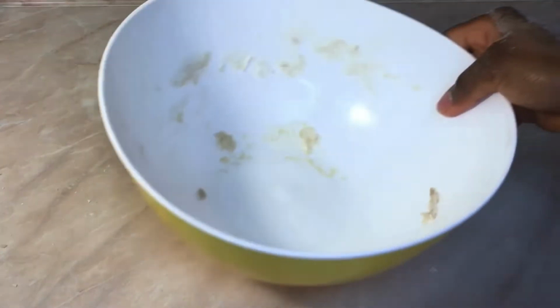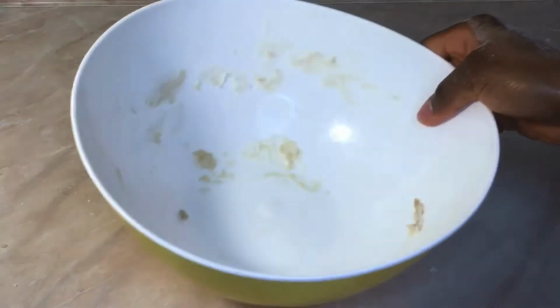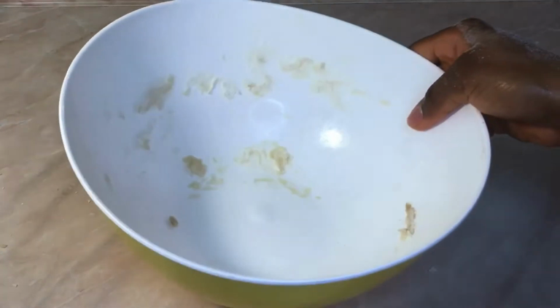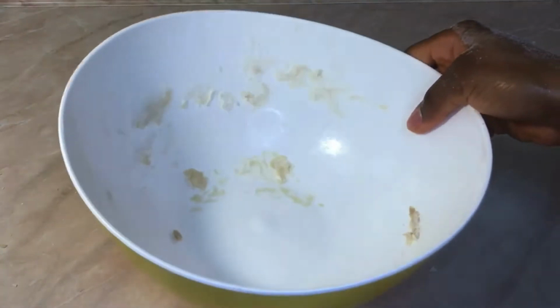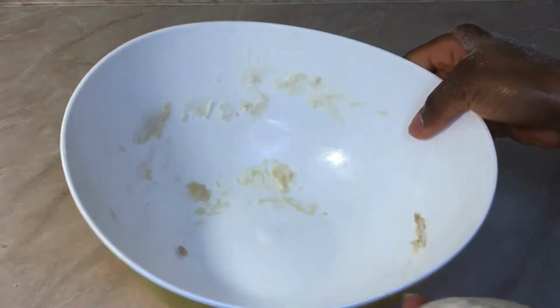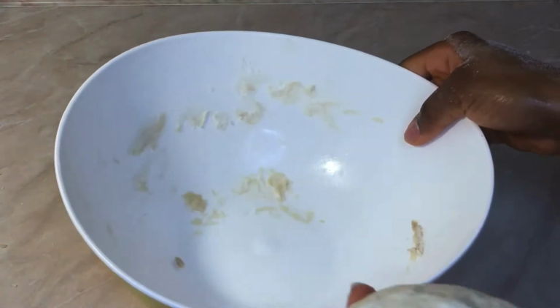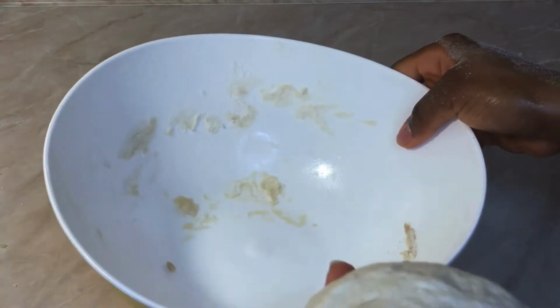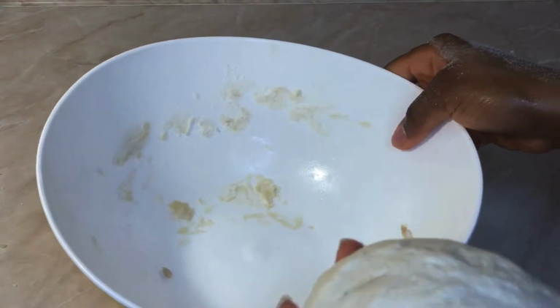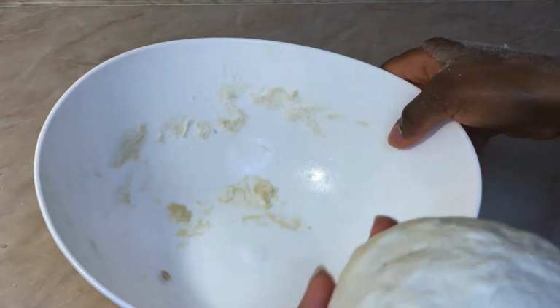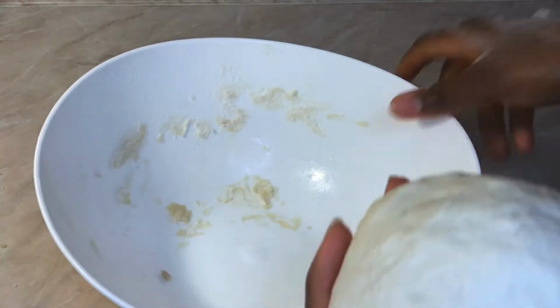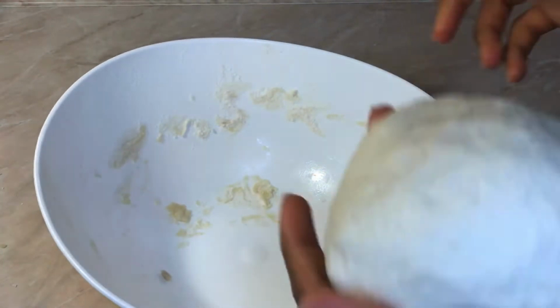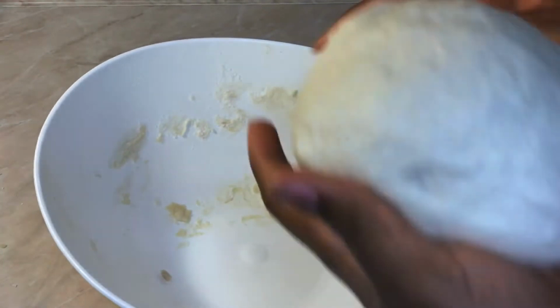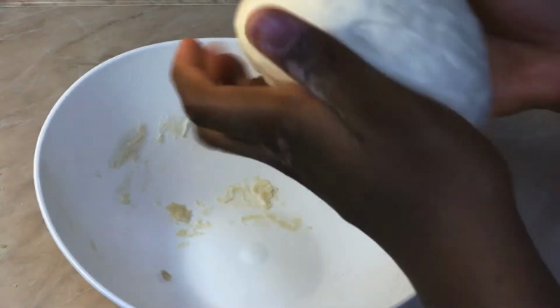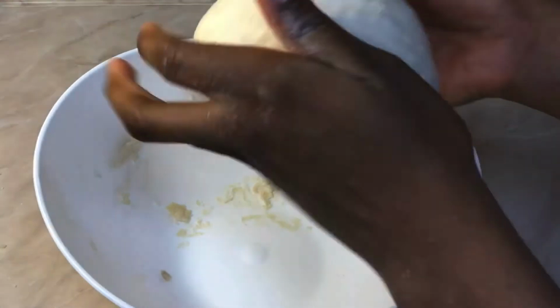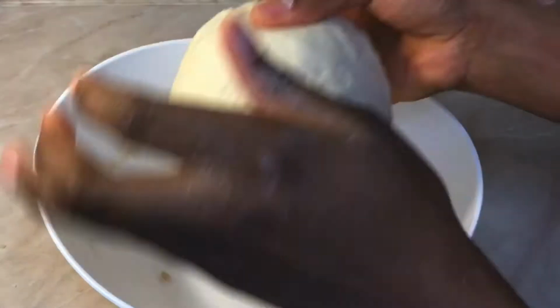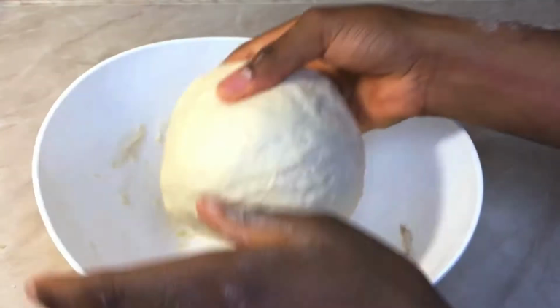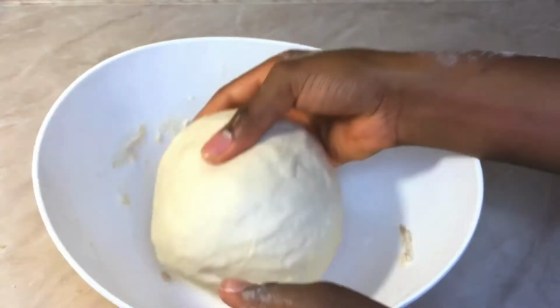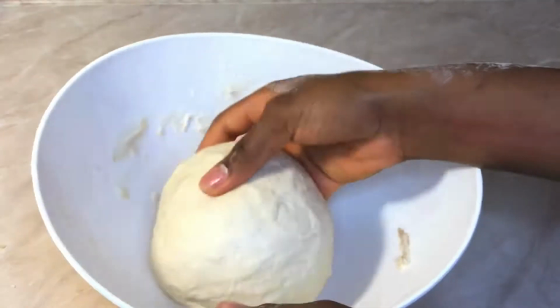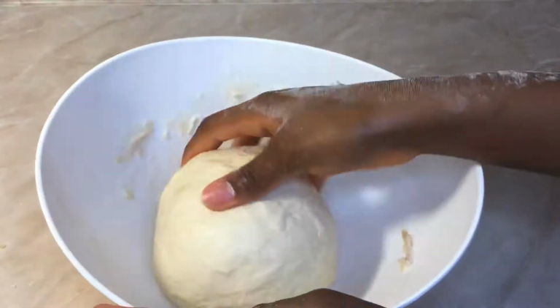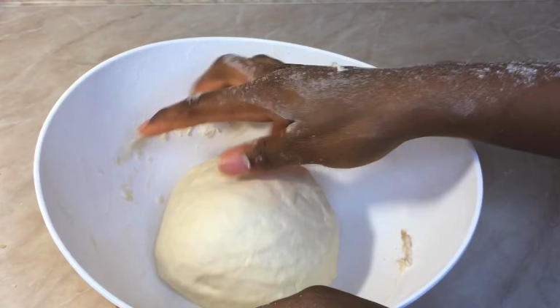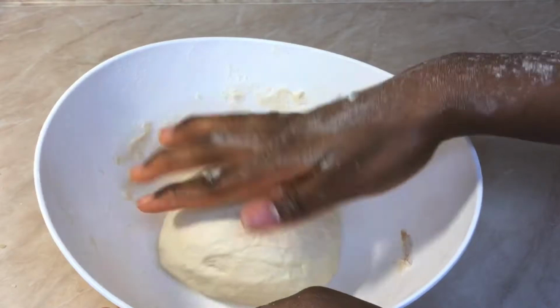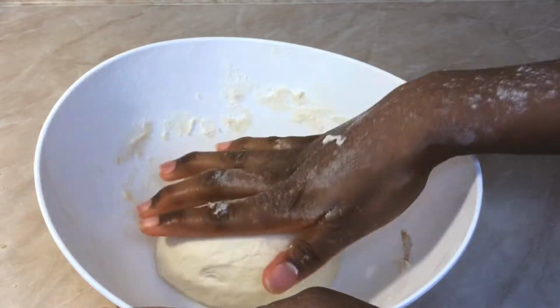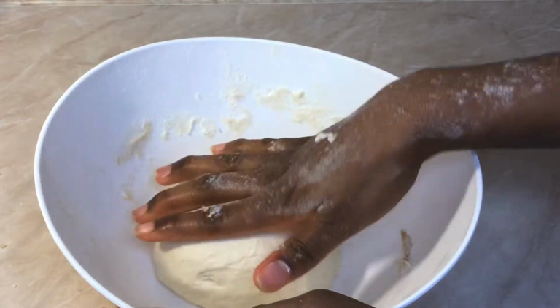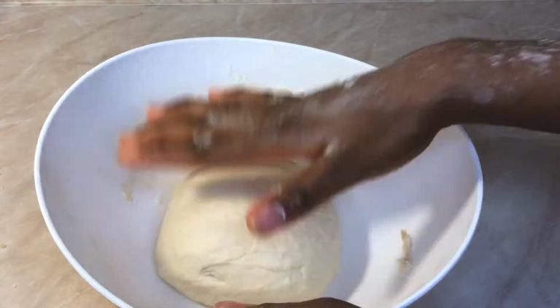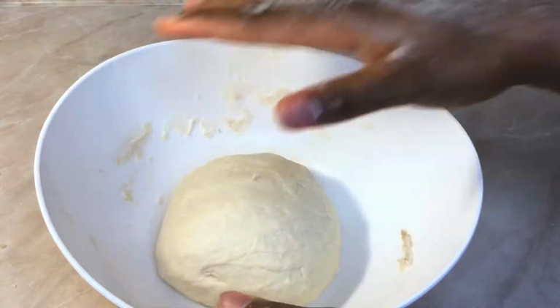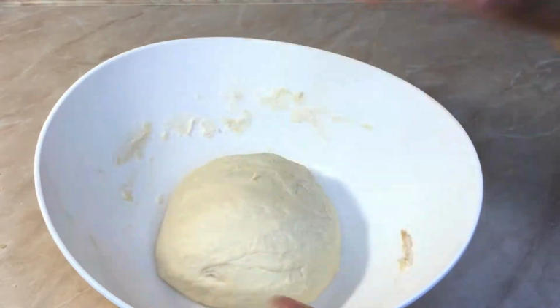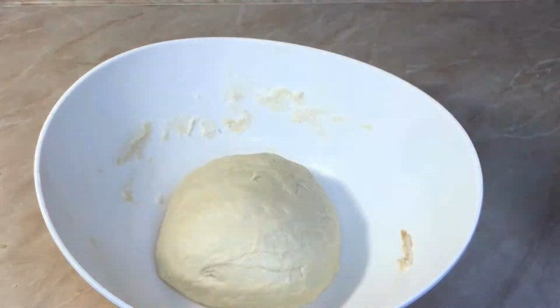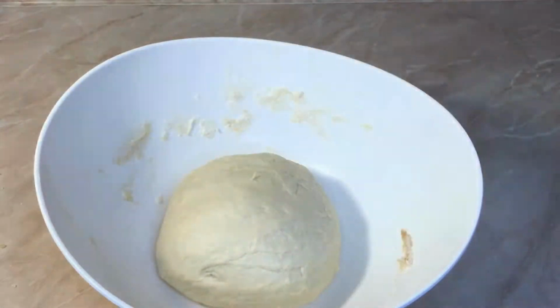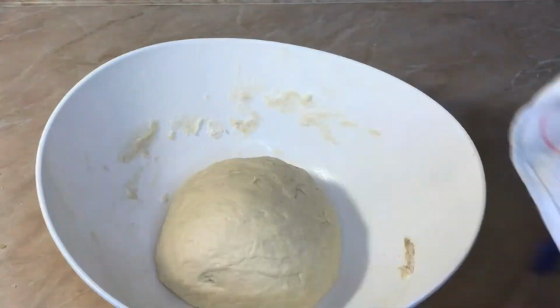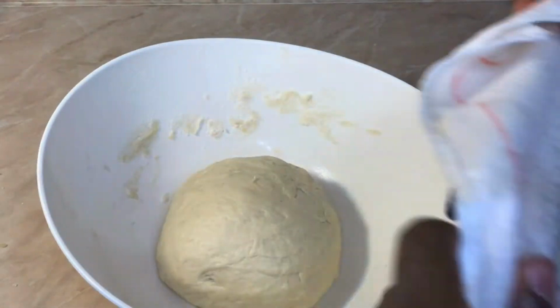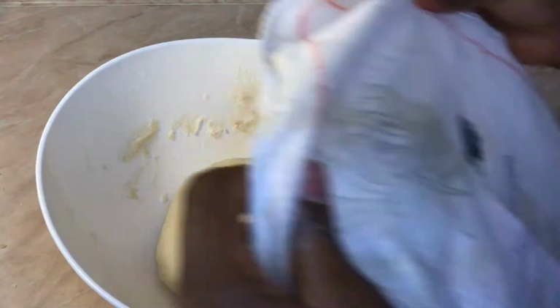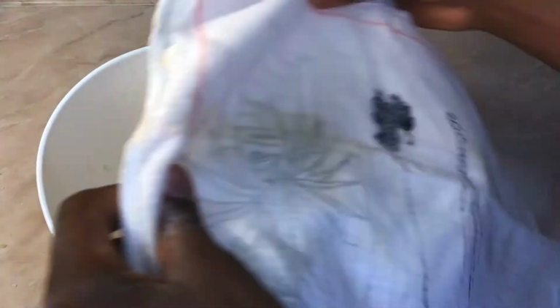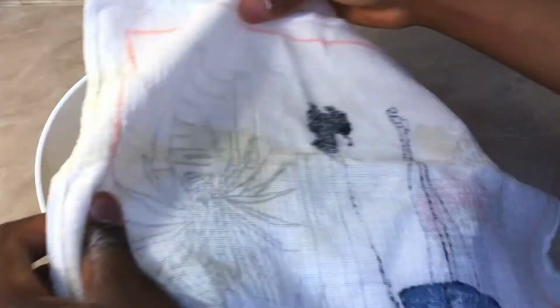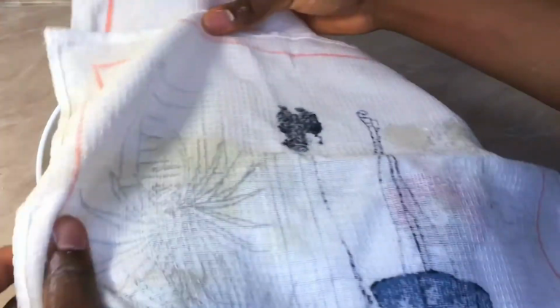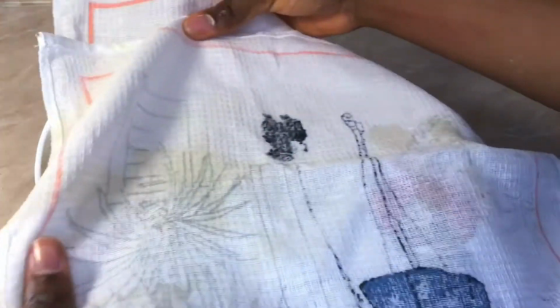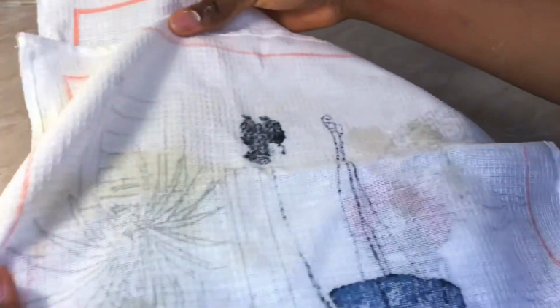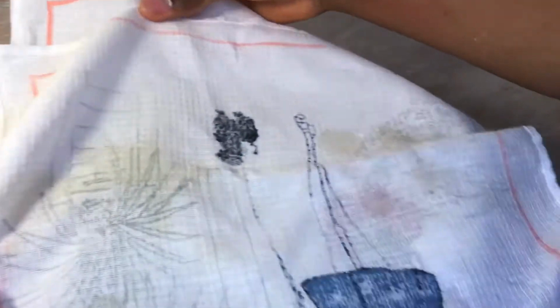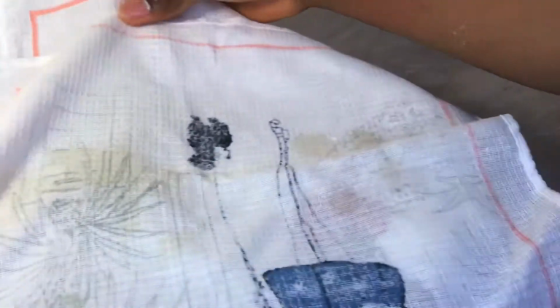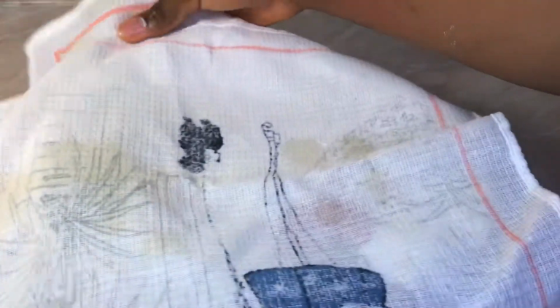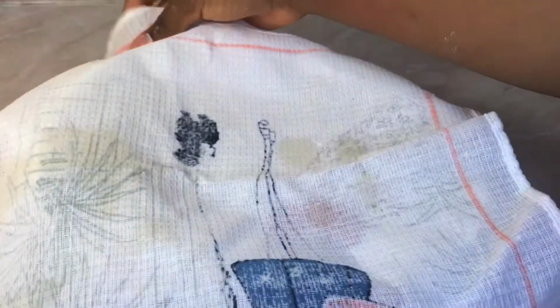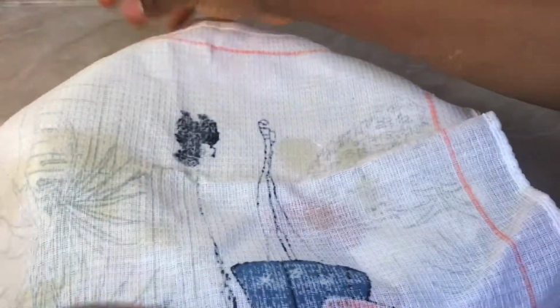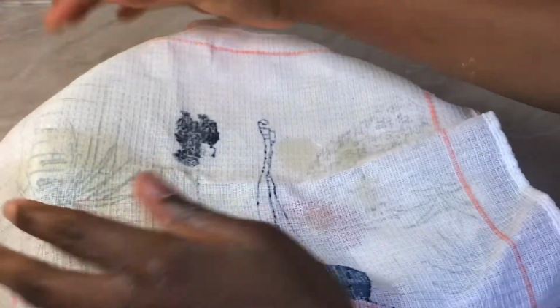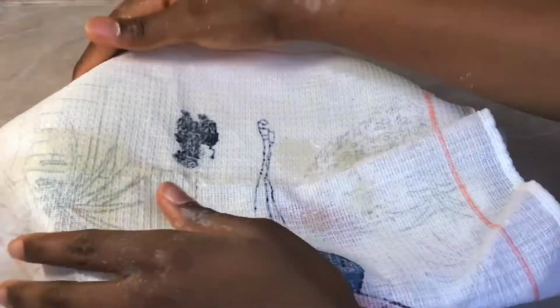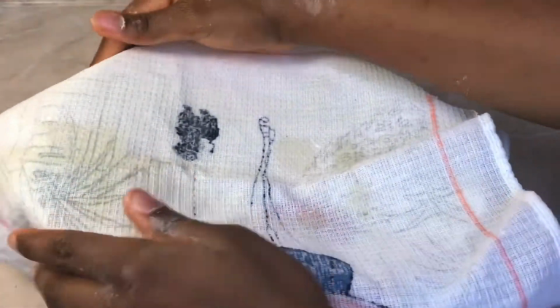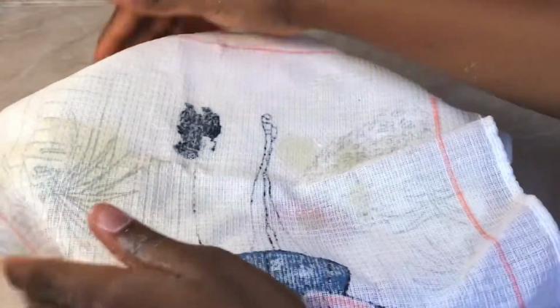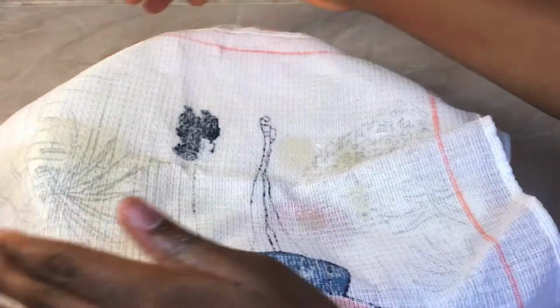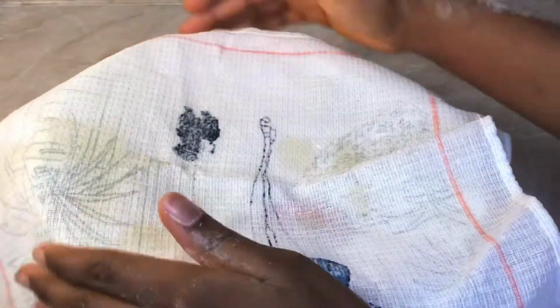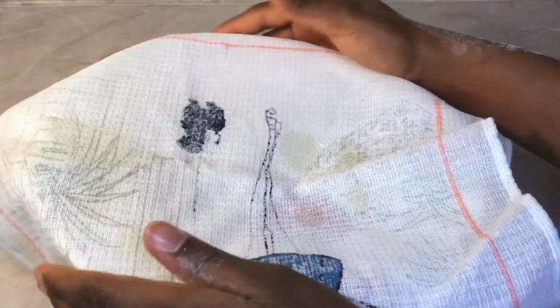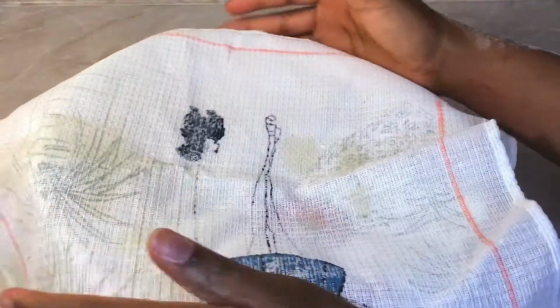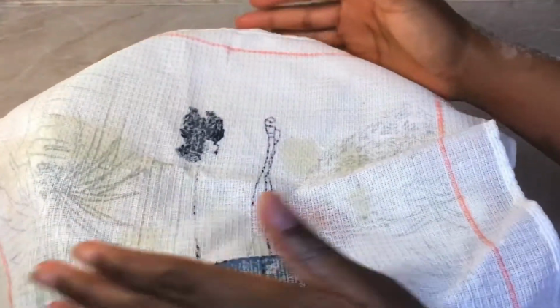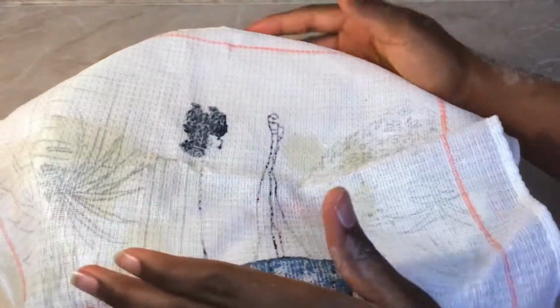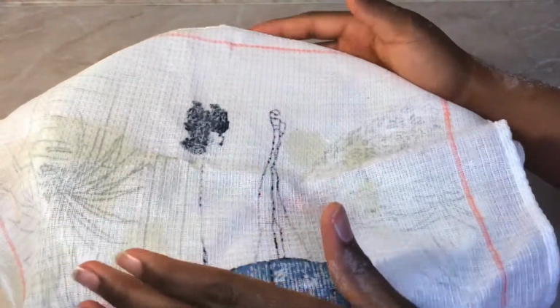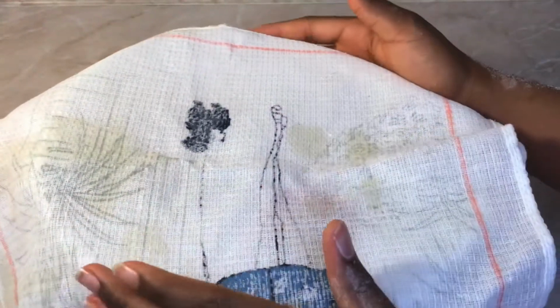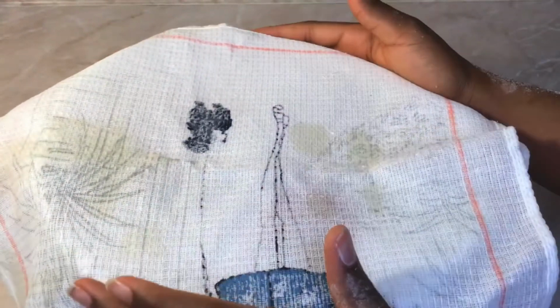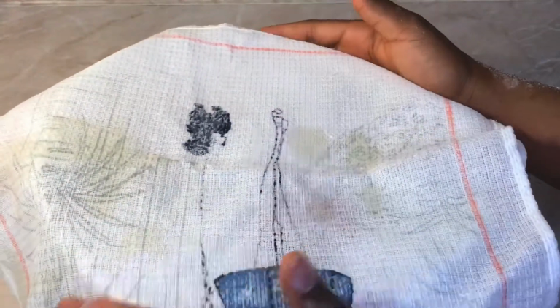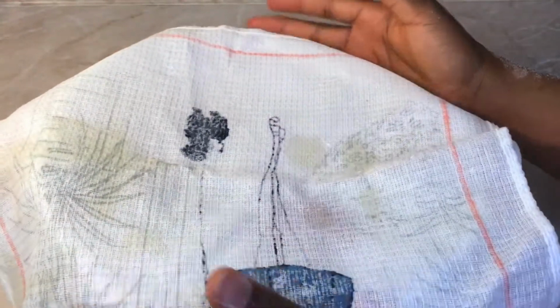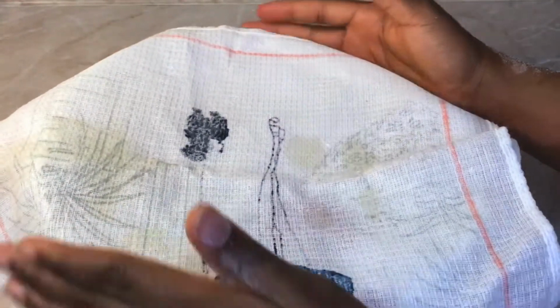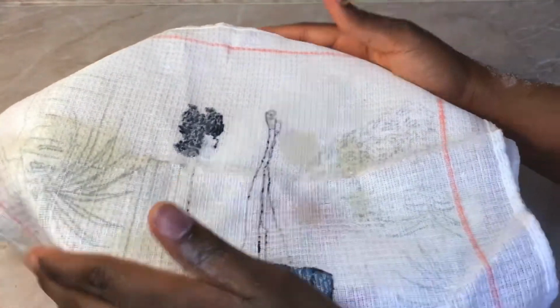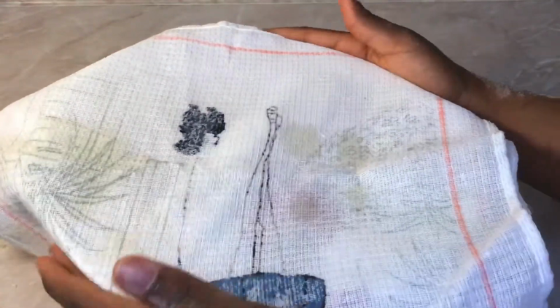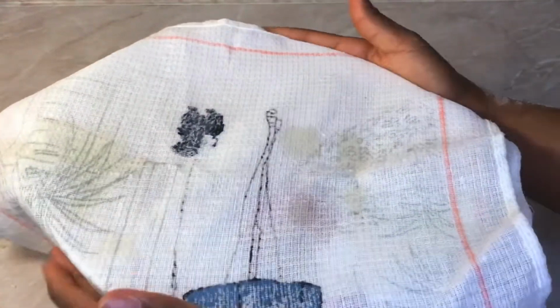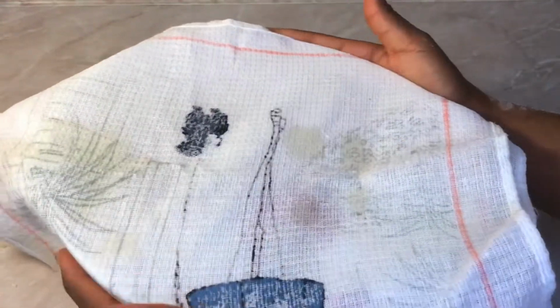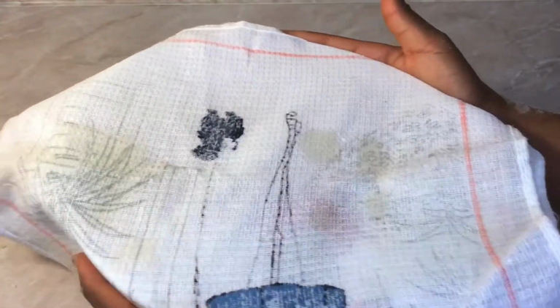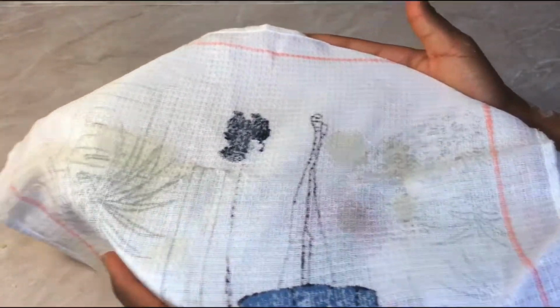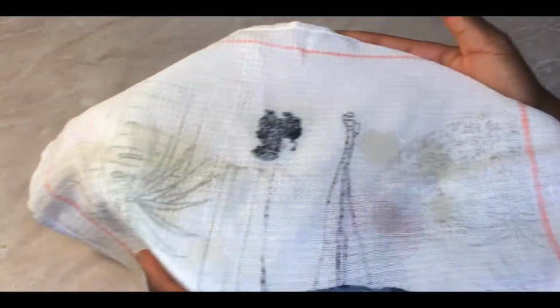You're going to be placing it back into the bowl and cover it for about 30 minutes until it has risen.